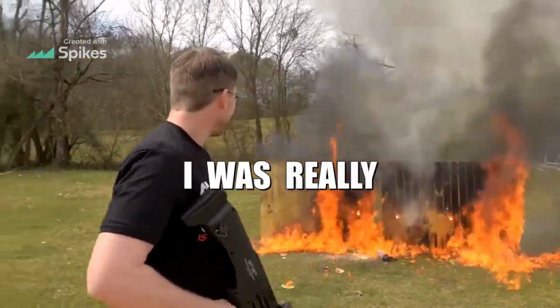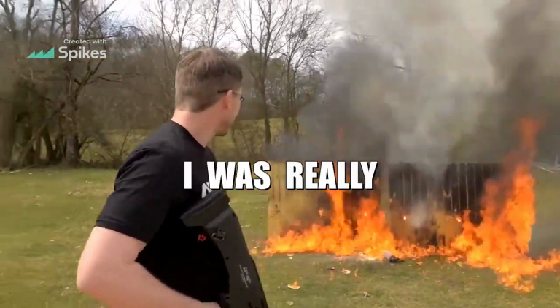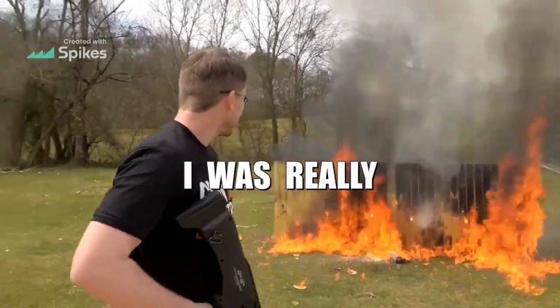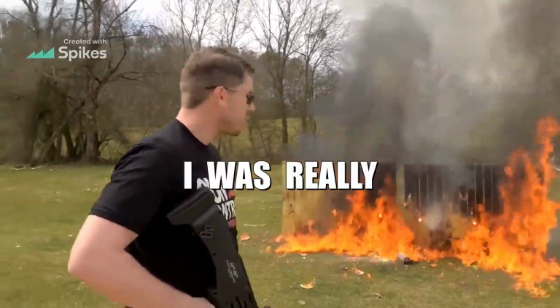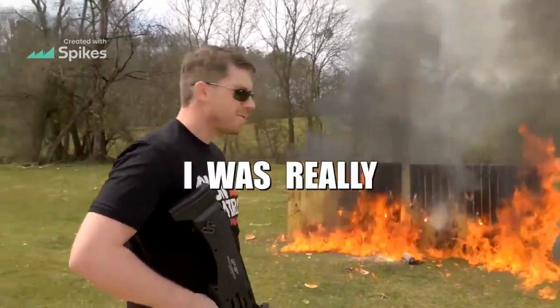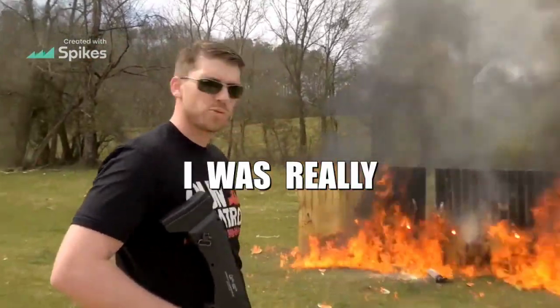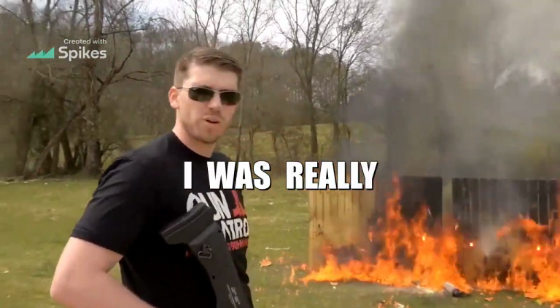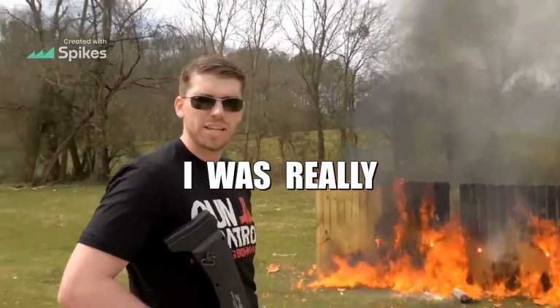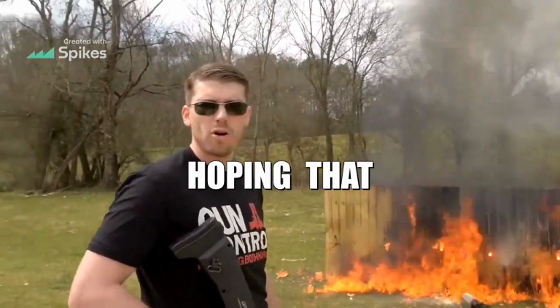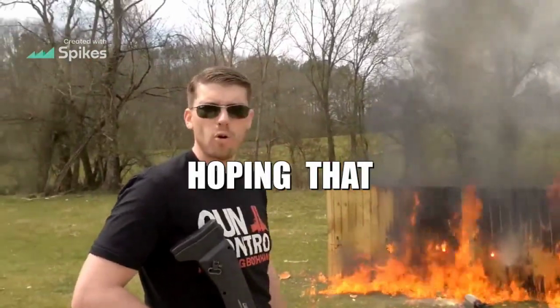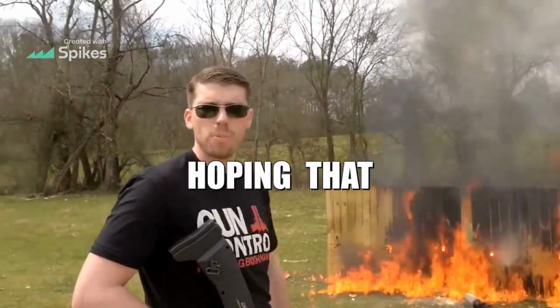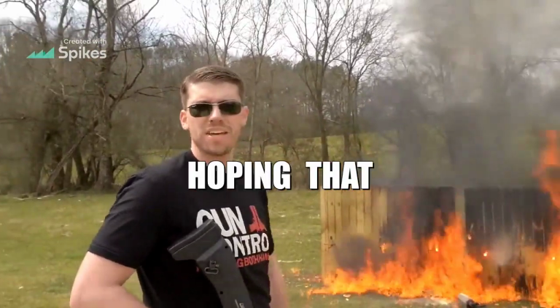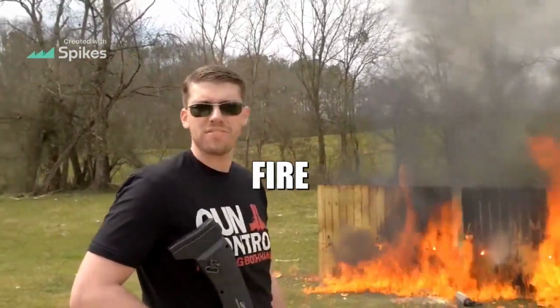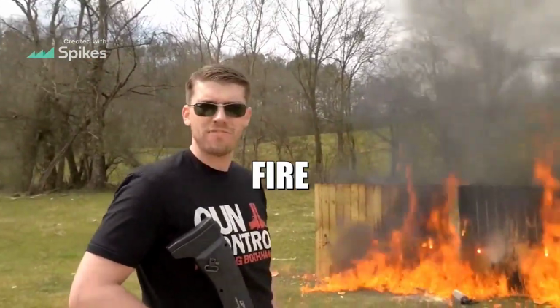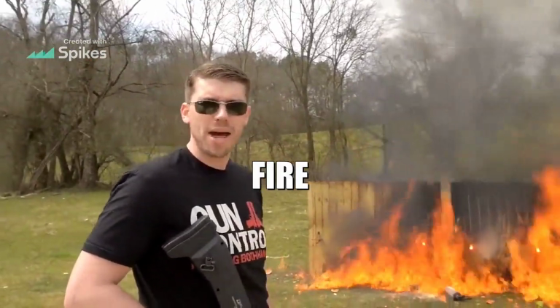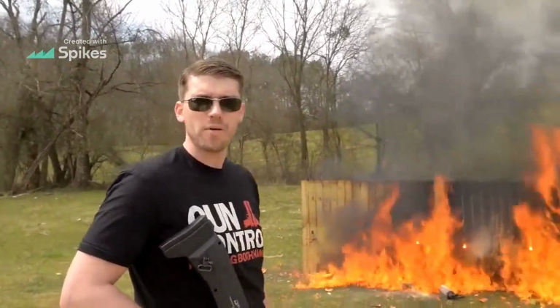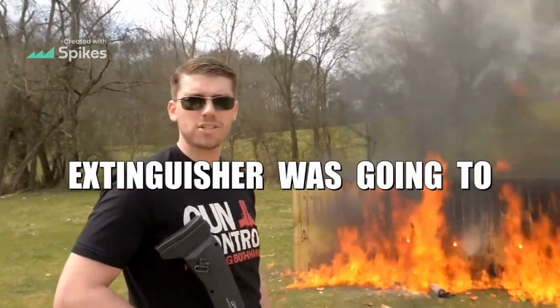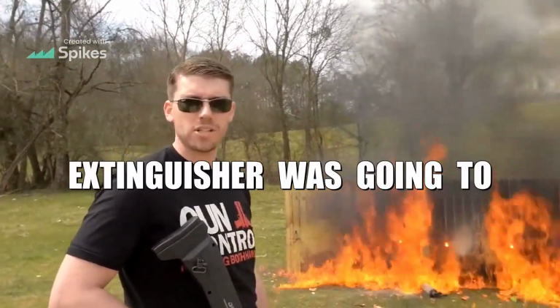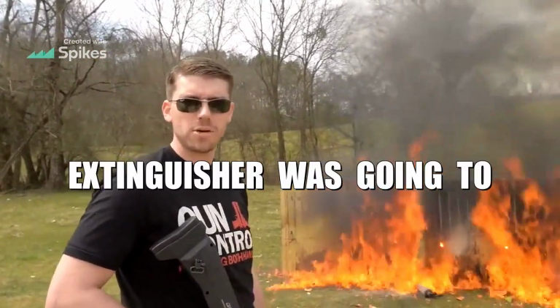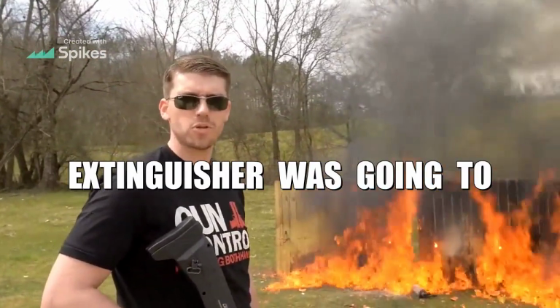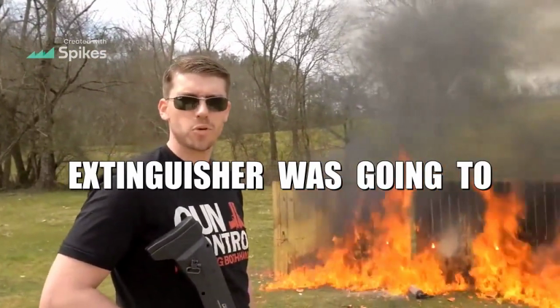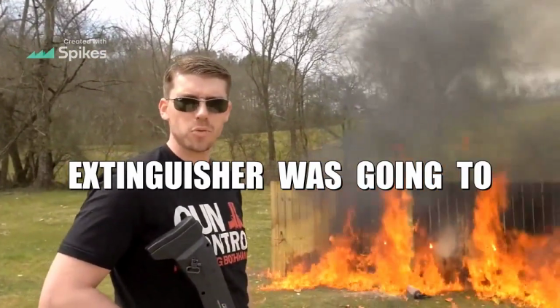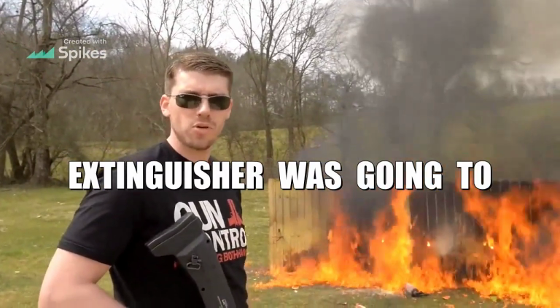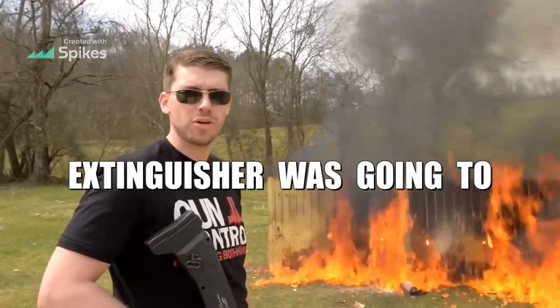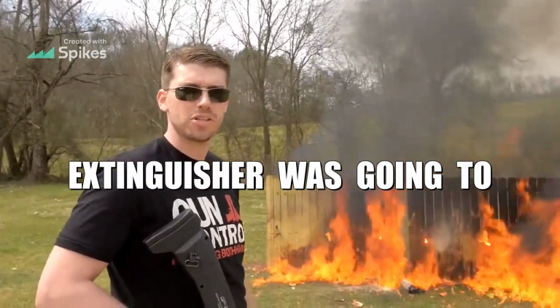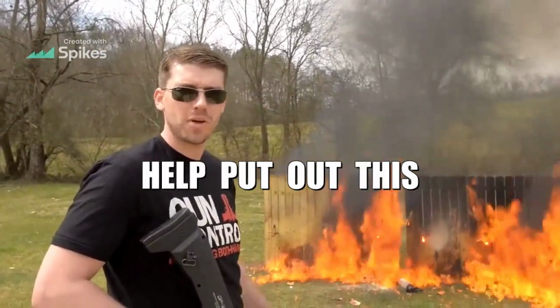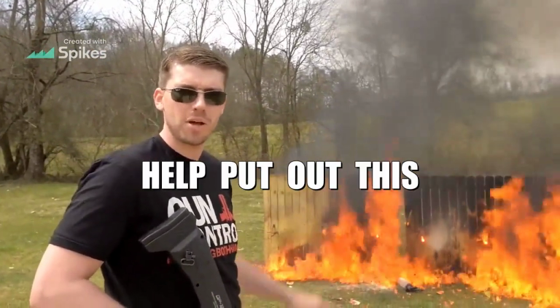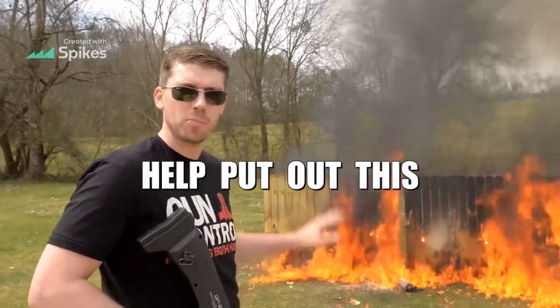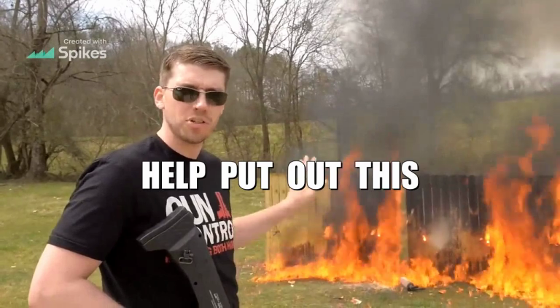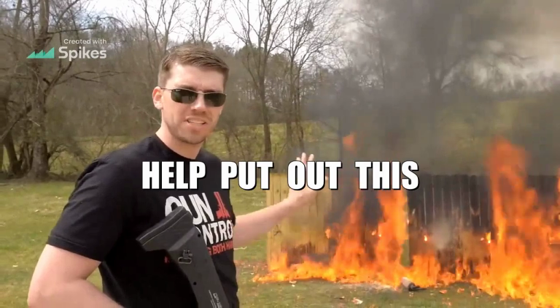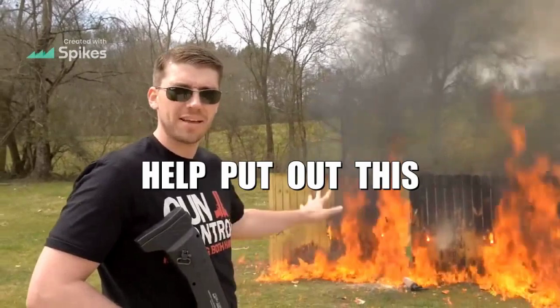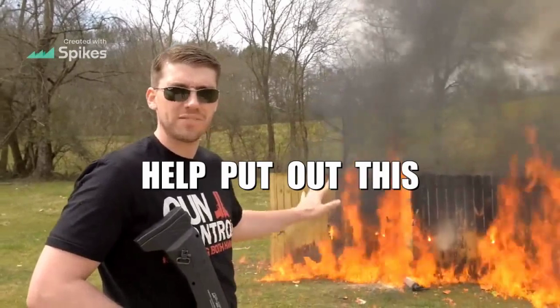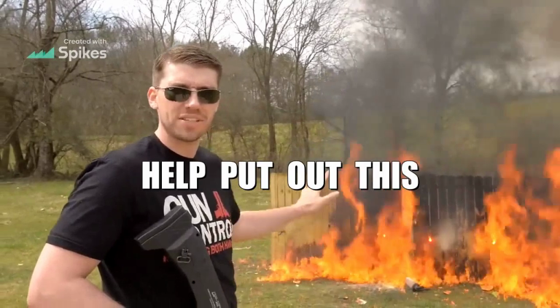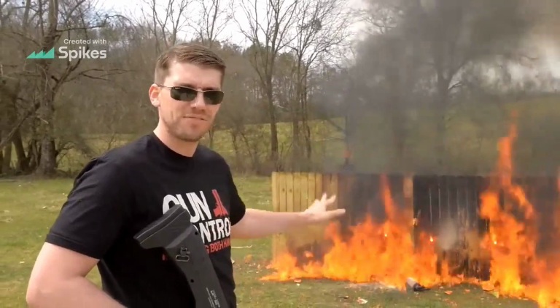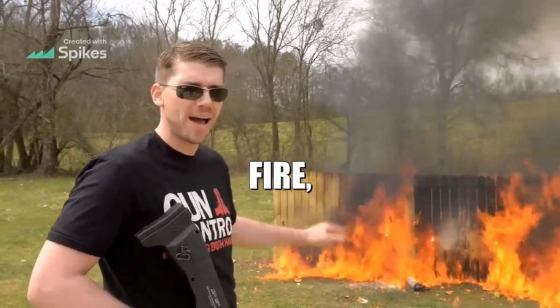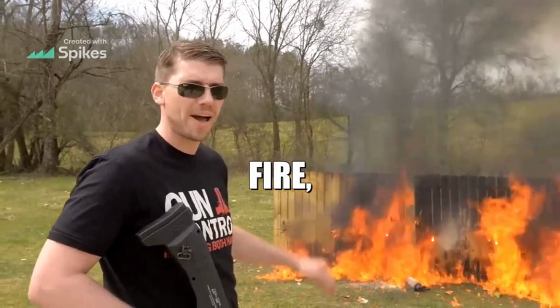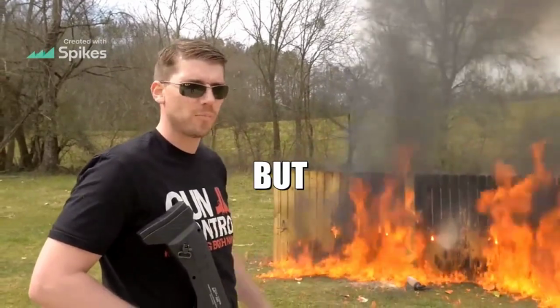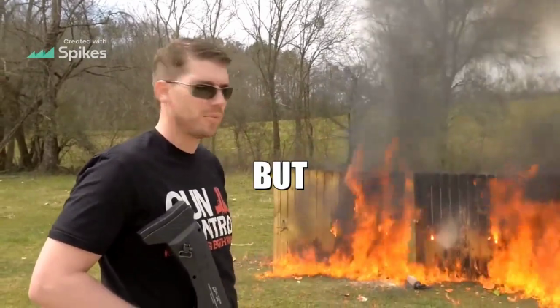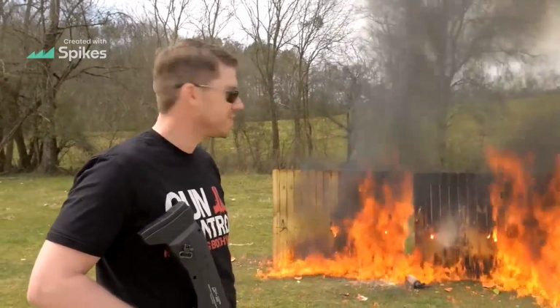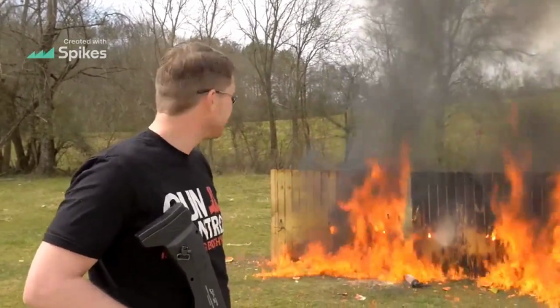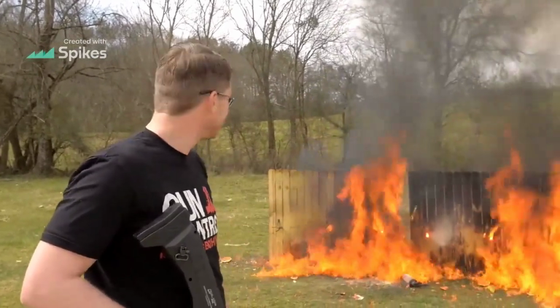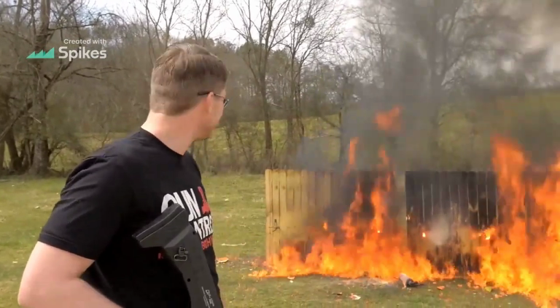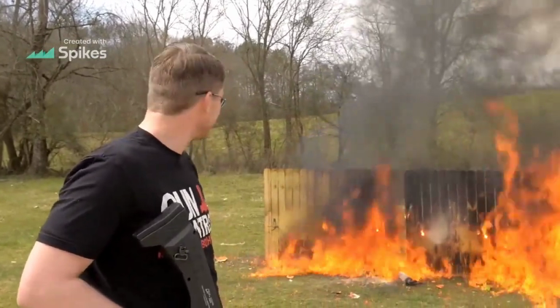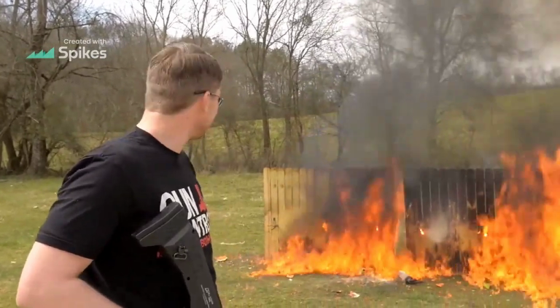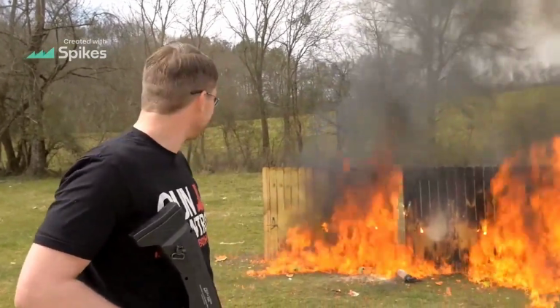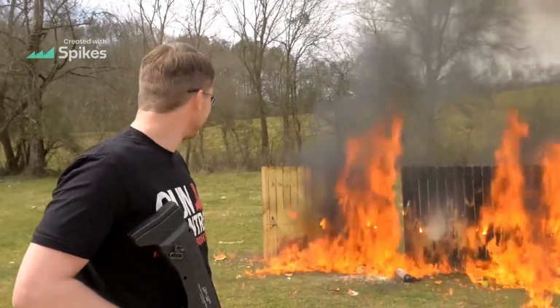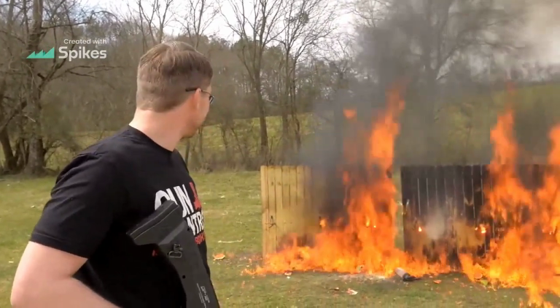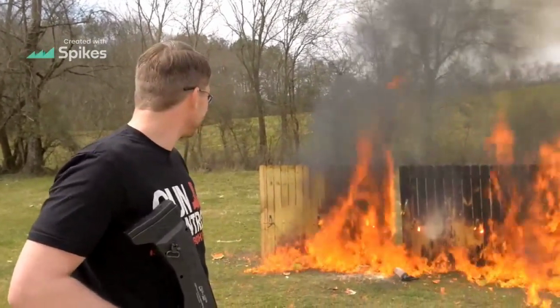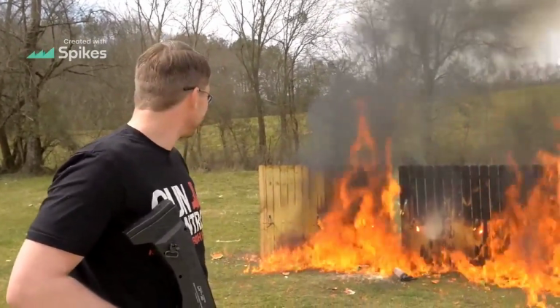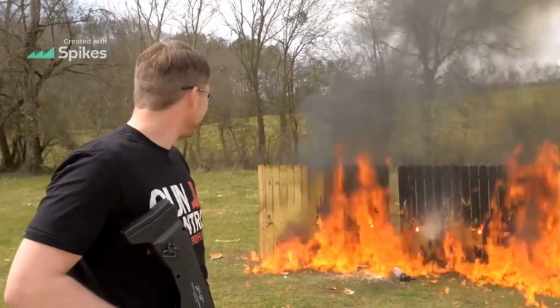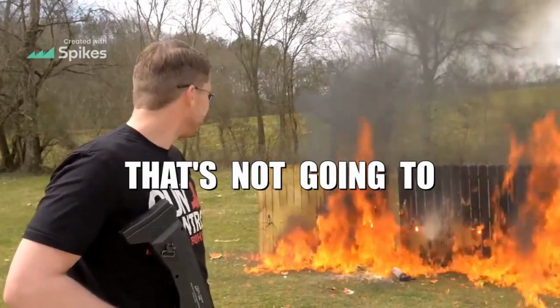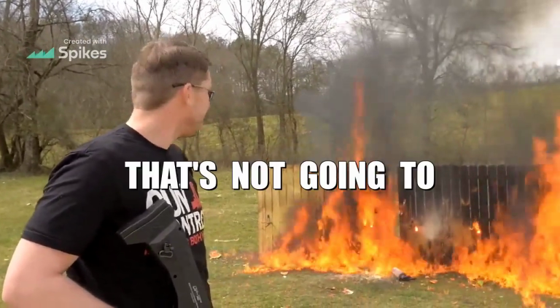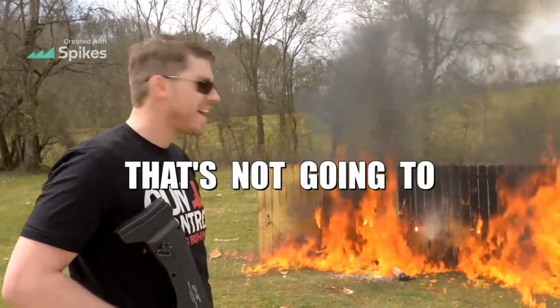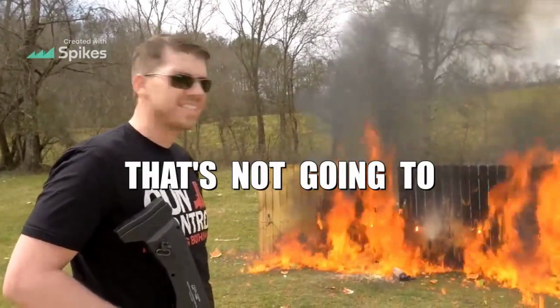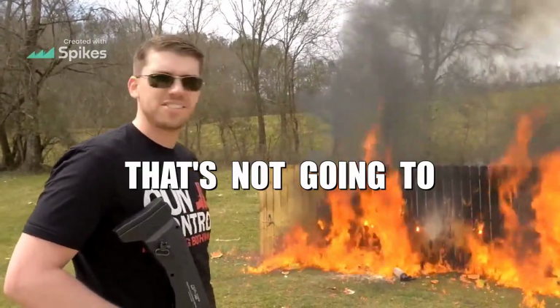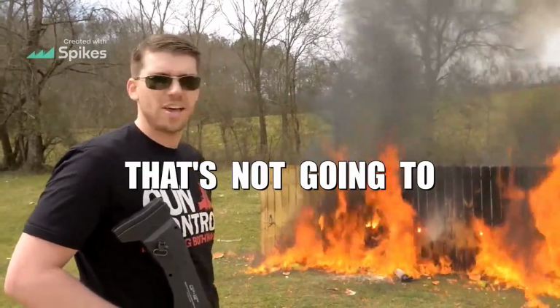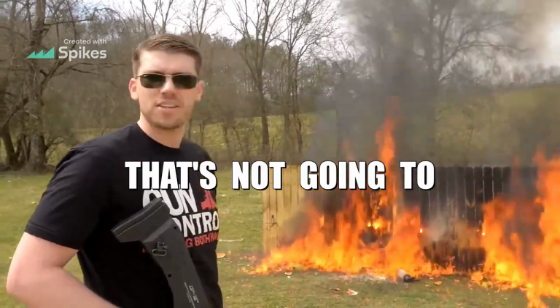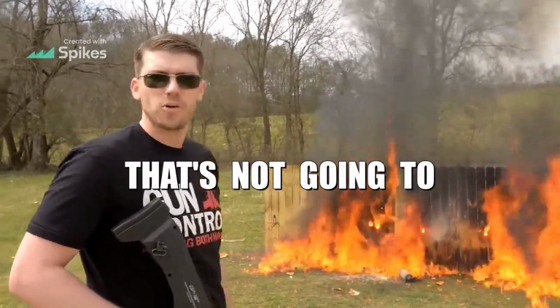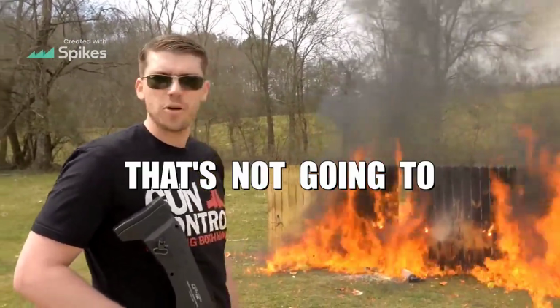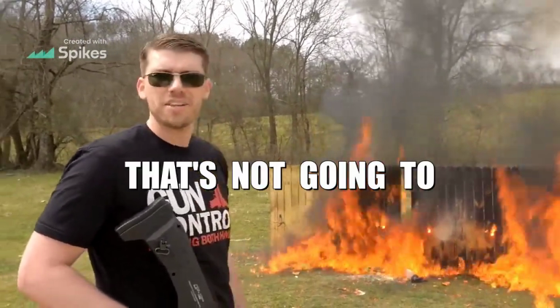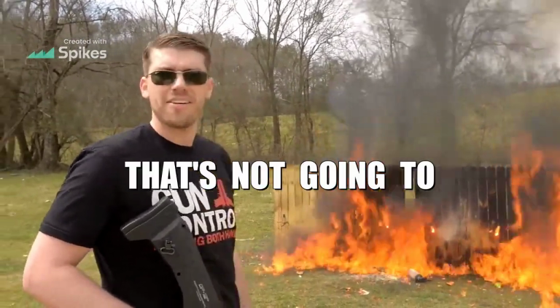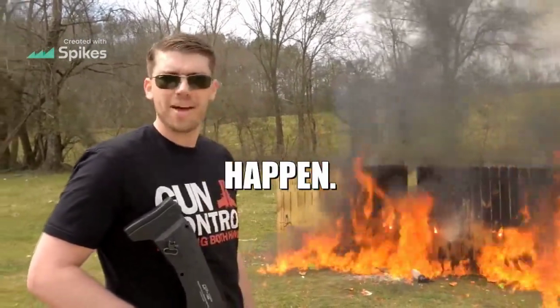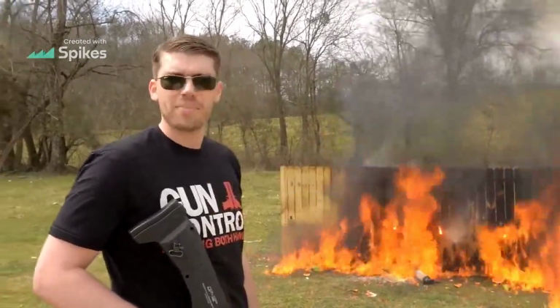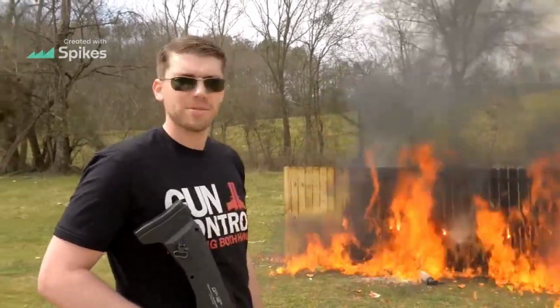I was really hoping that fire extinguisher was going to help put out this fire, but that's not going to happen.